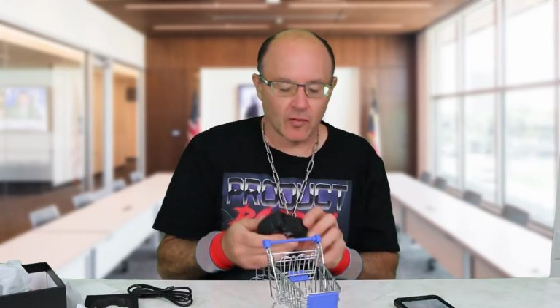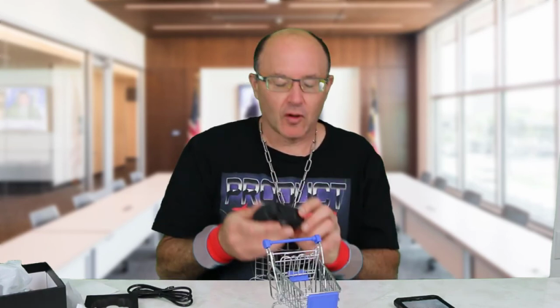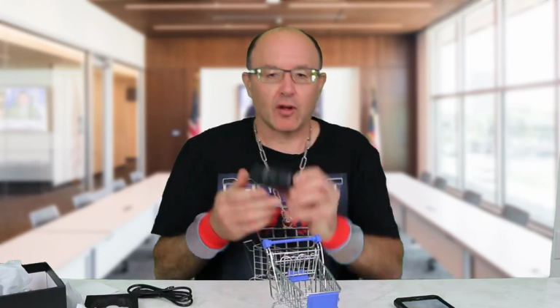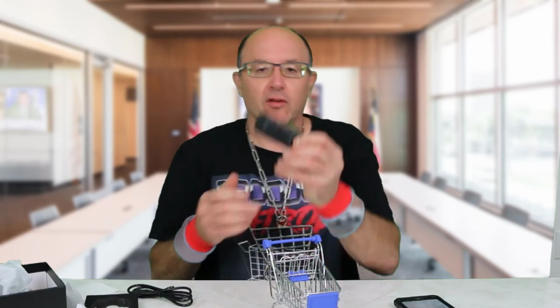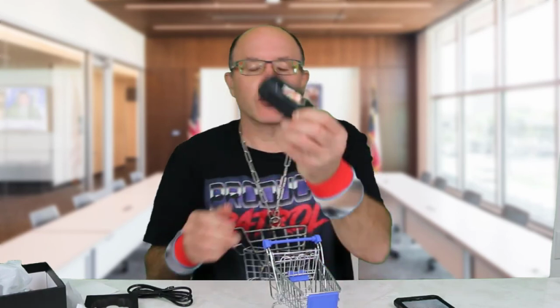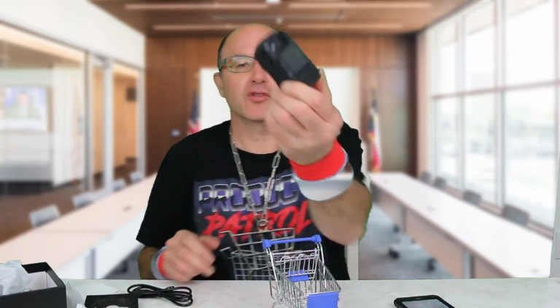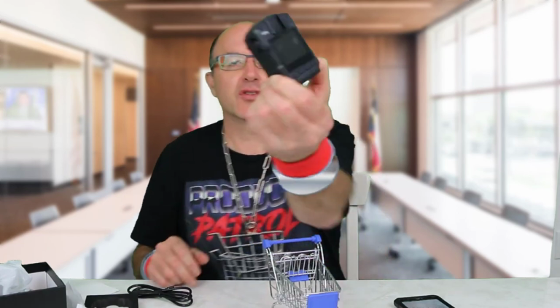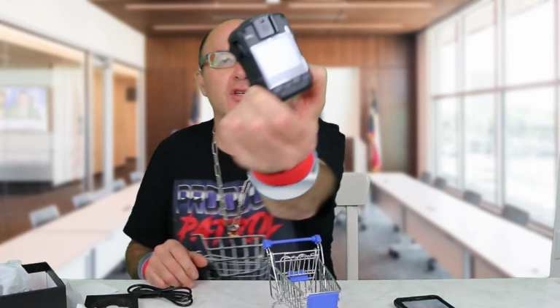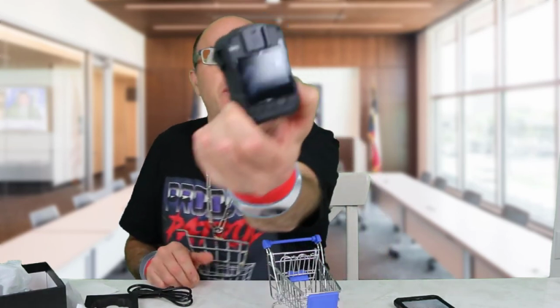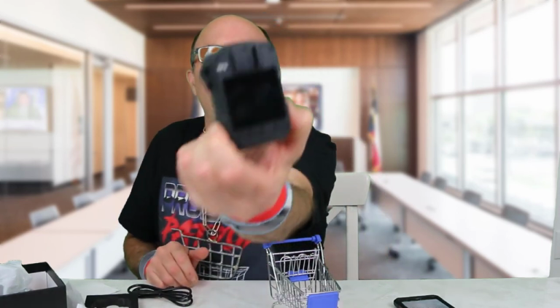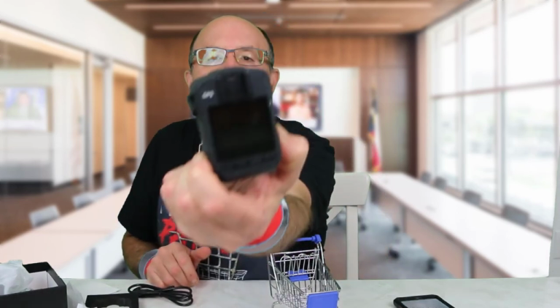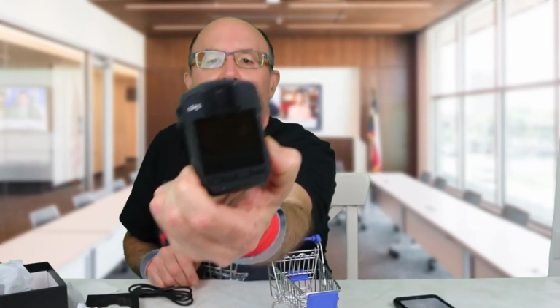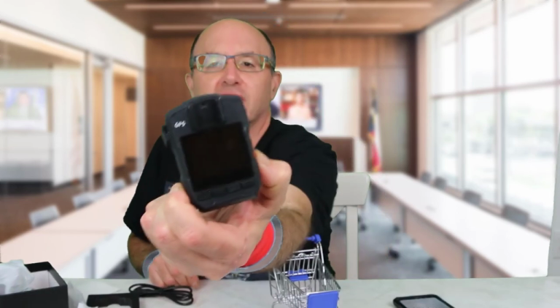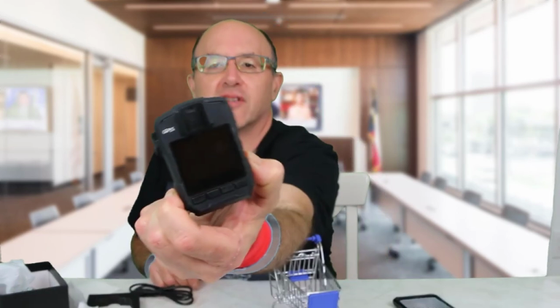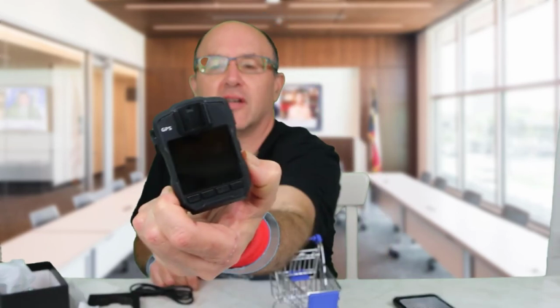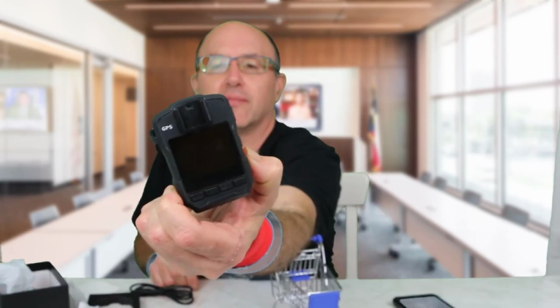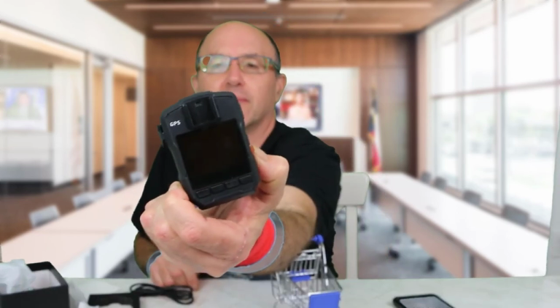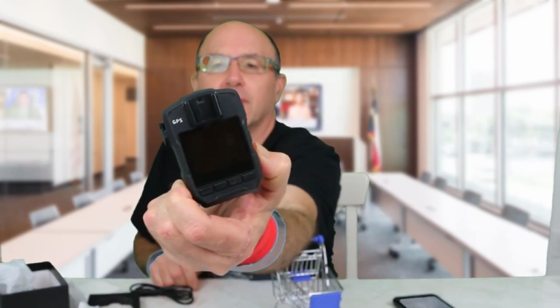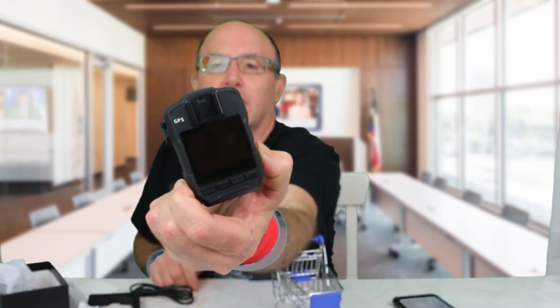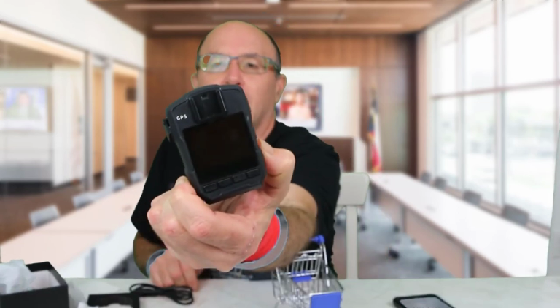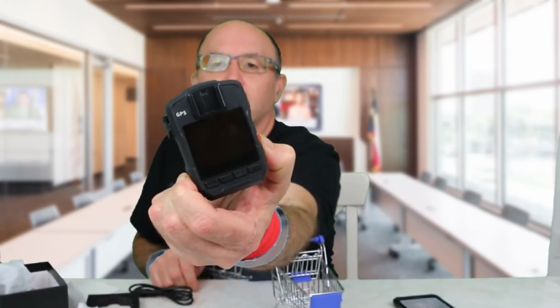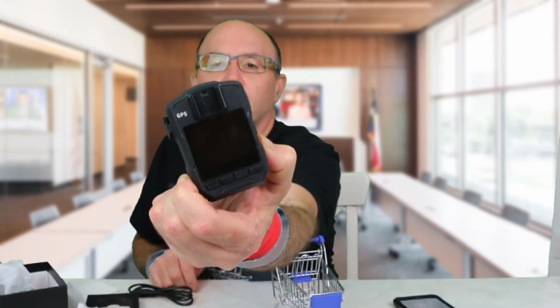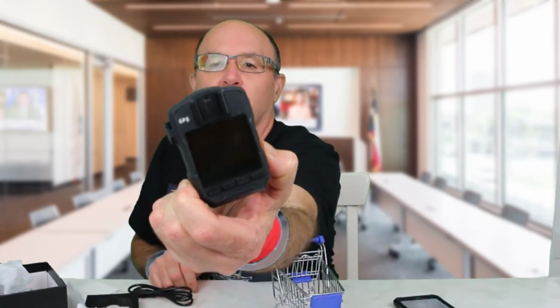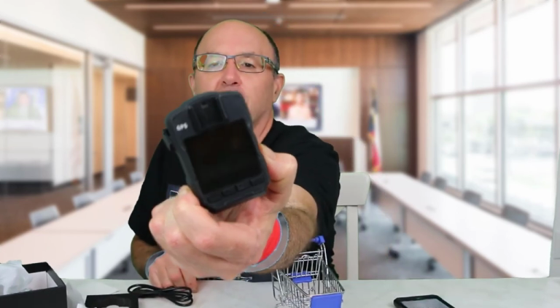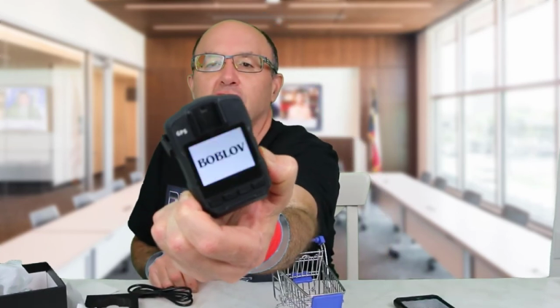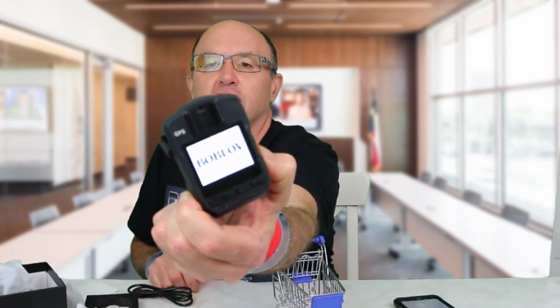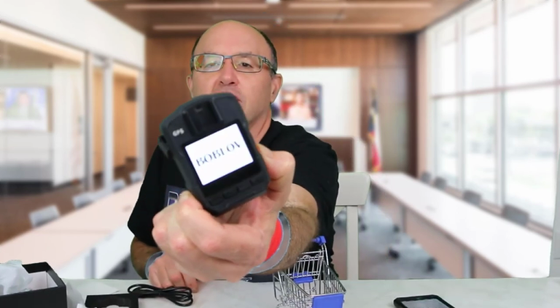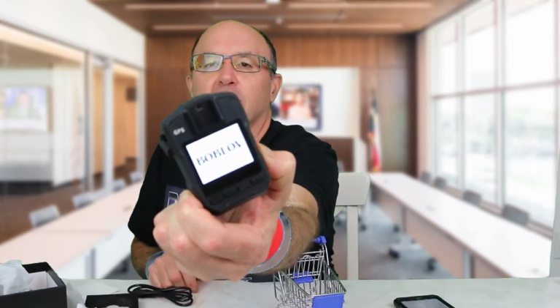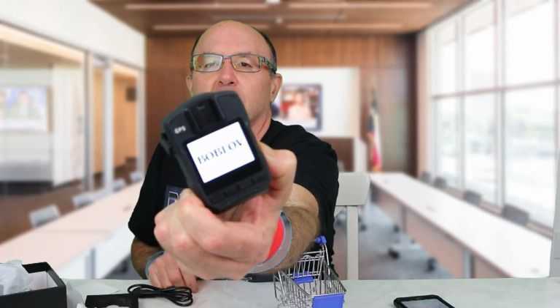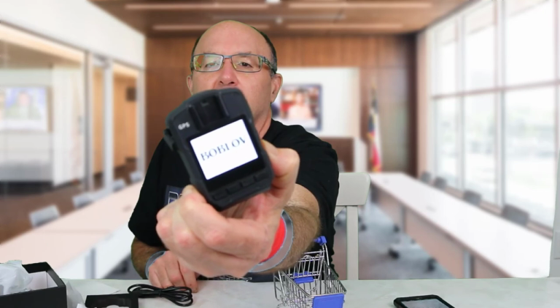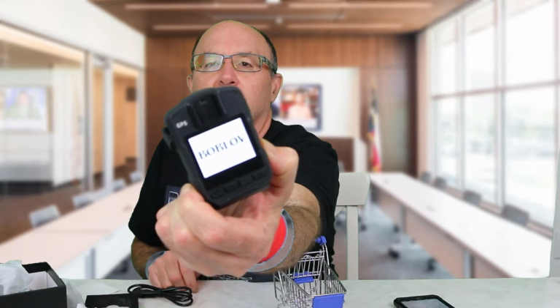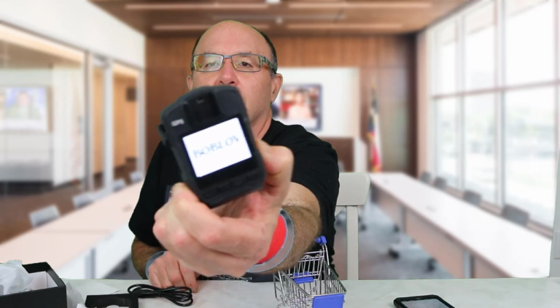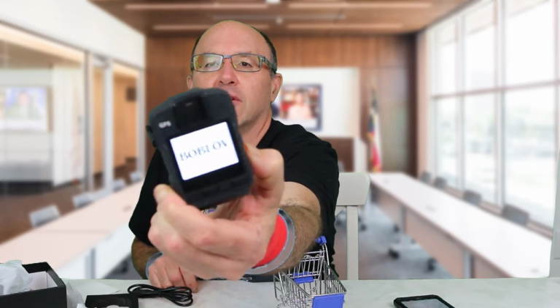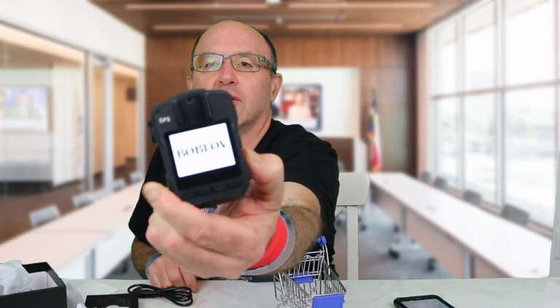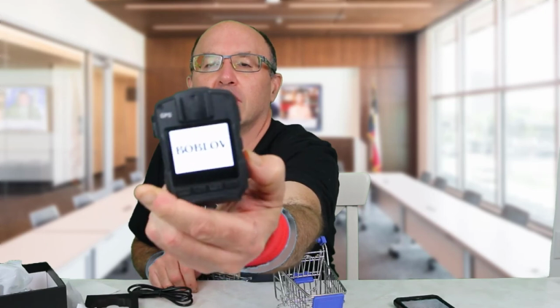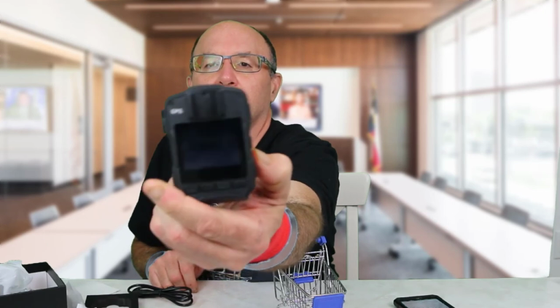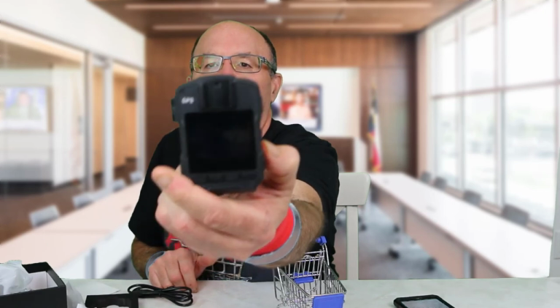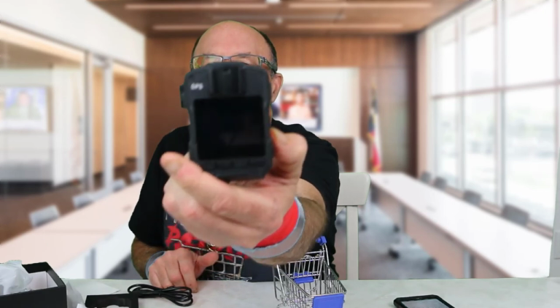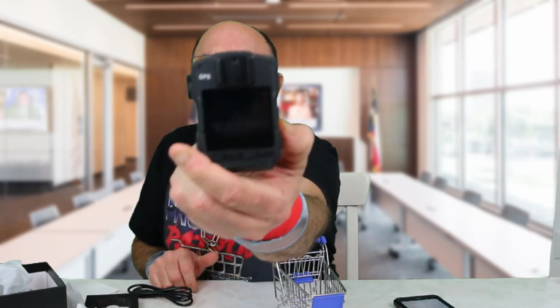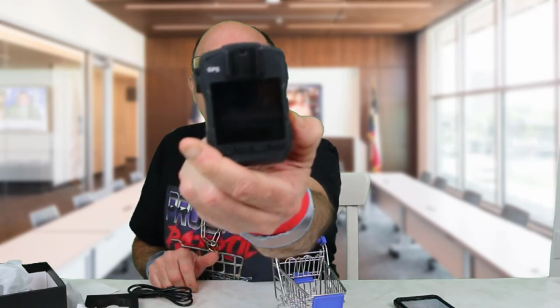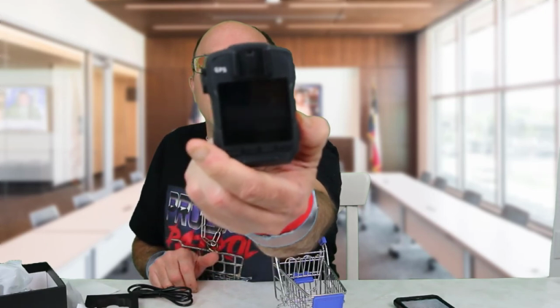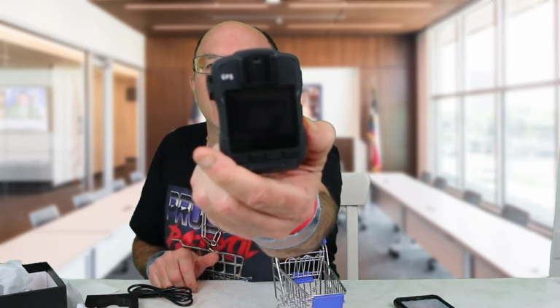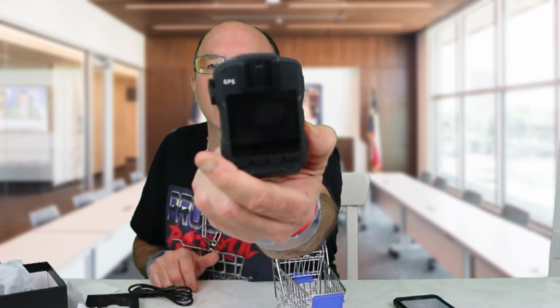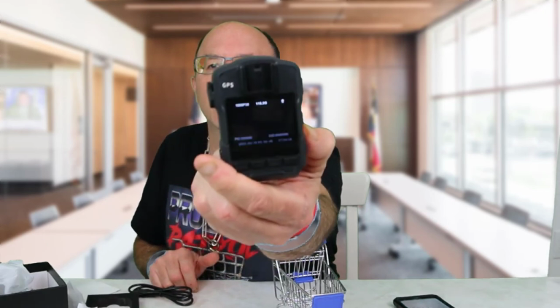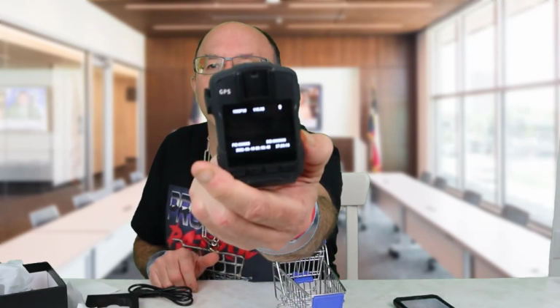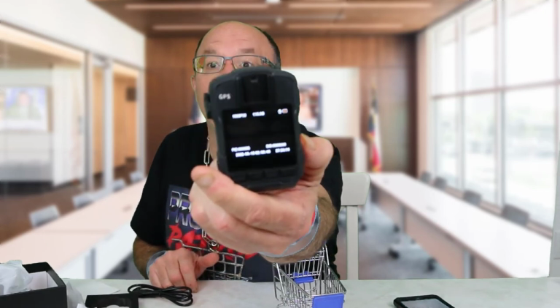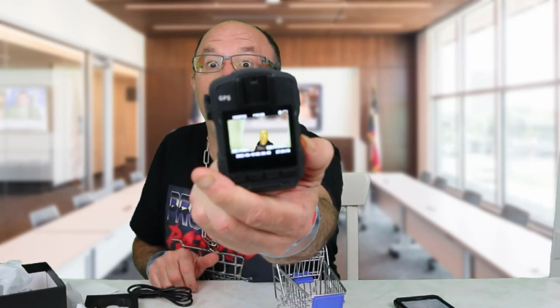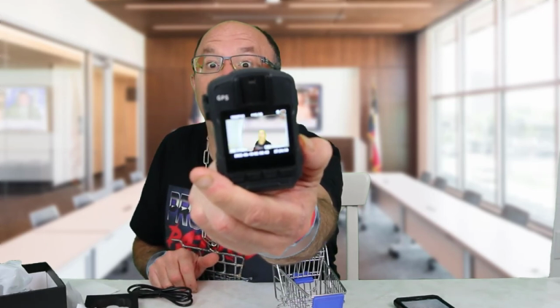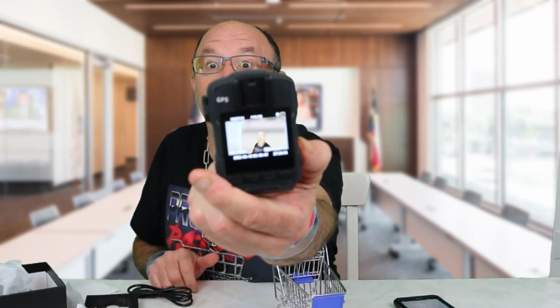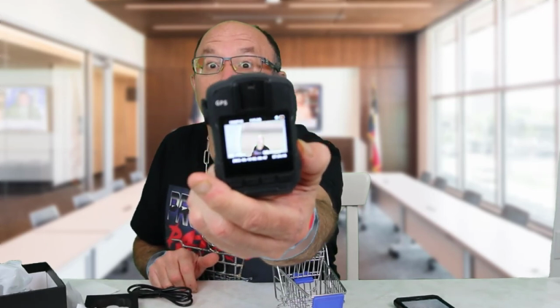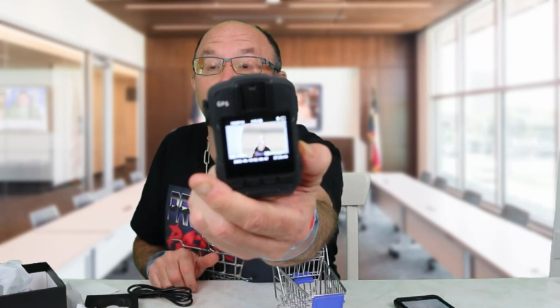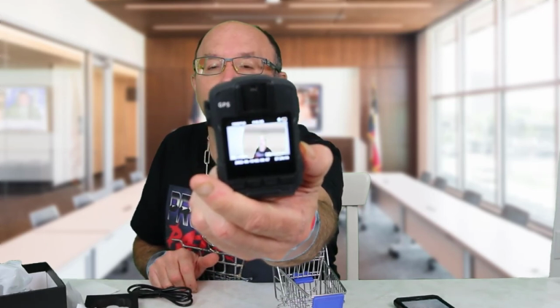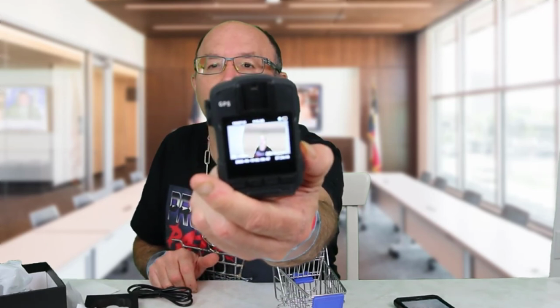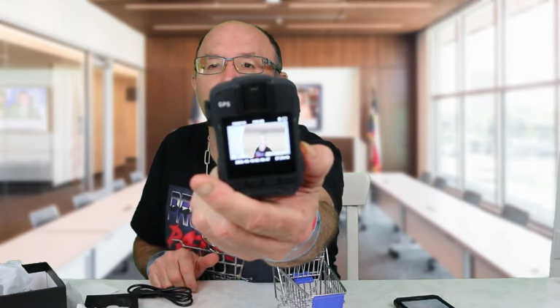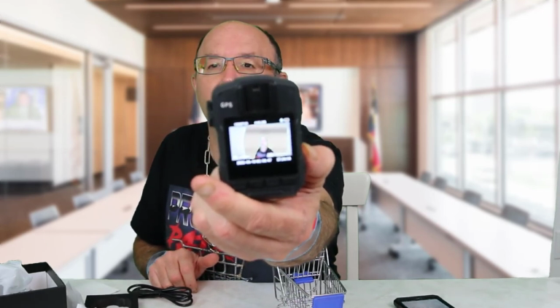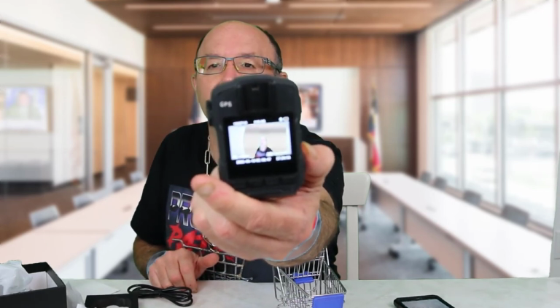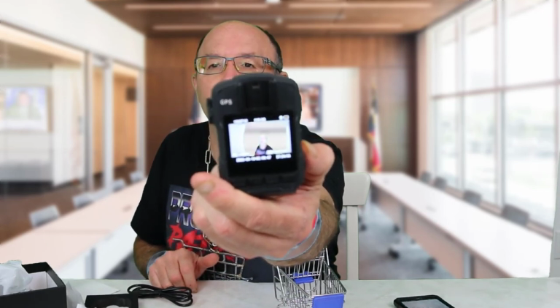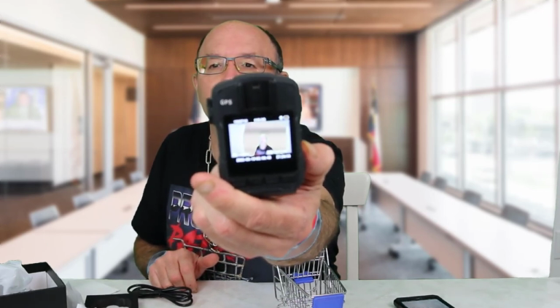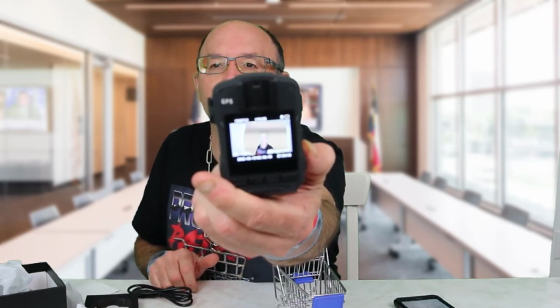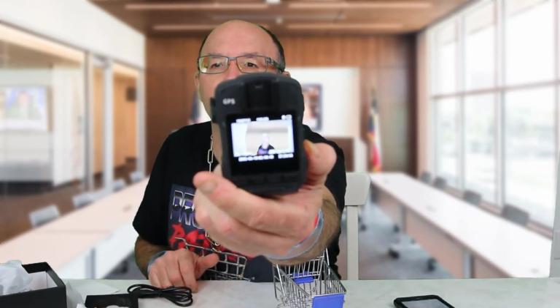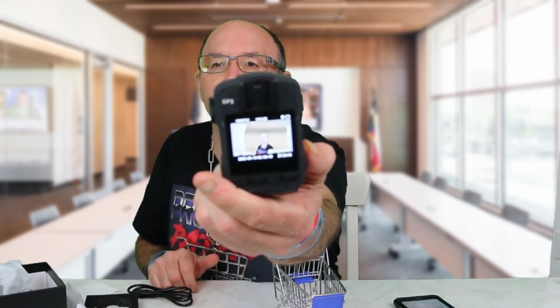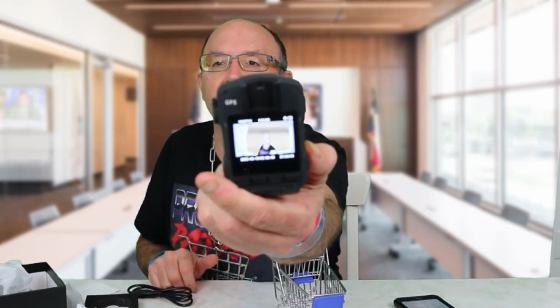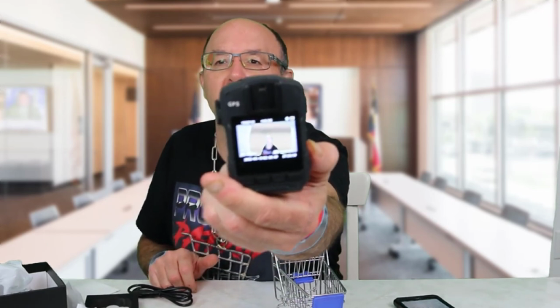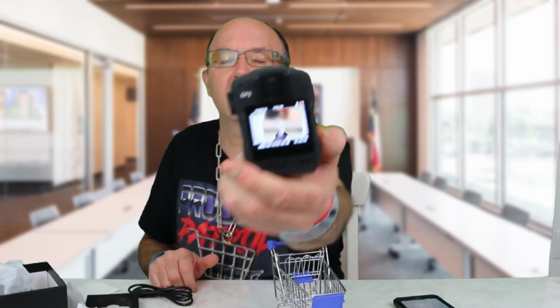So we're just going to power this up. They come charged.